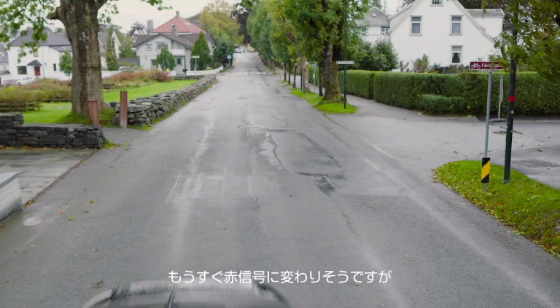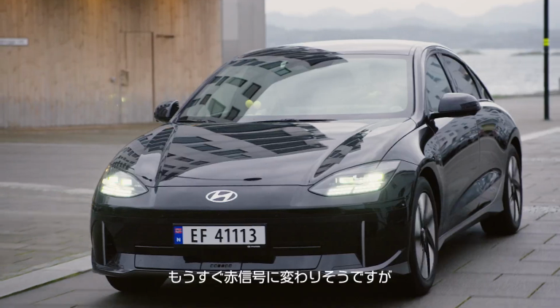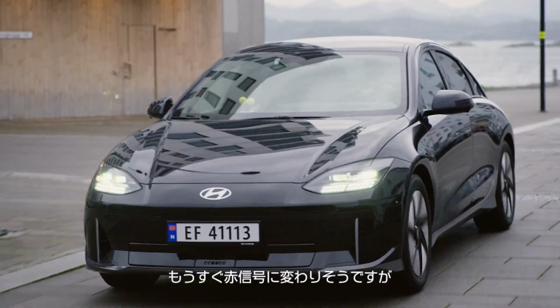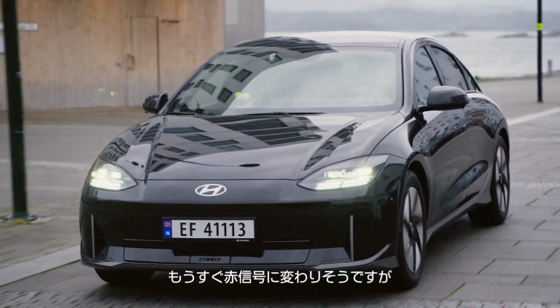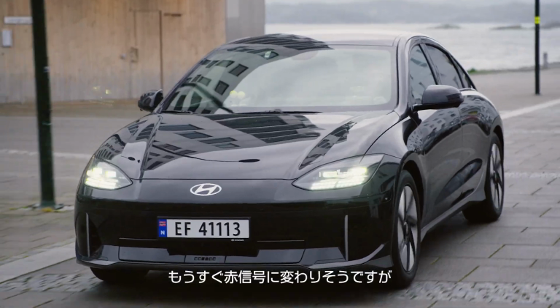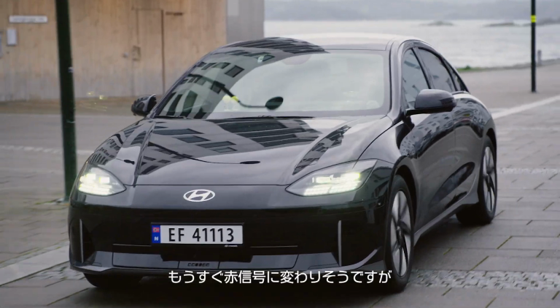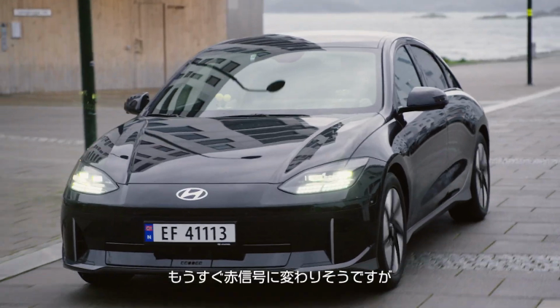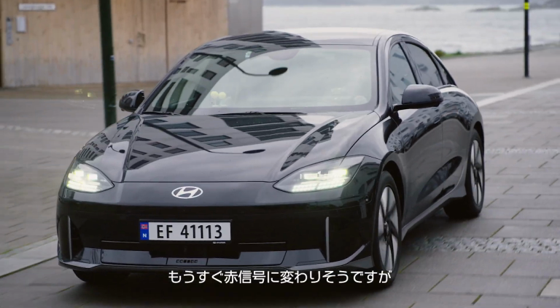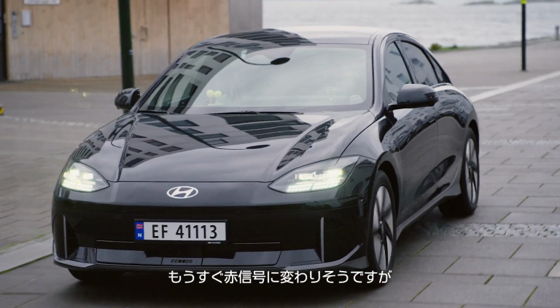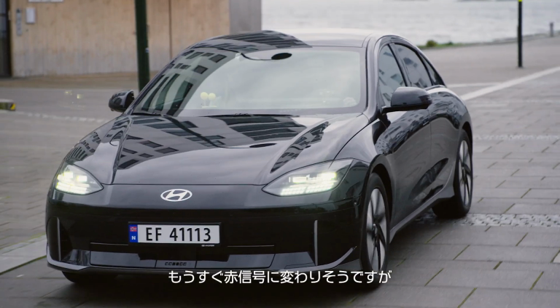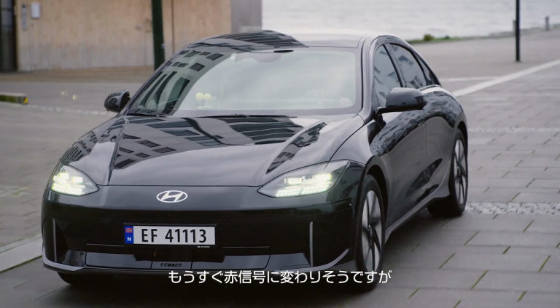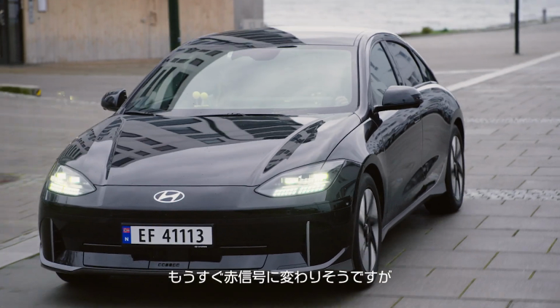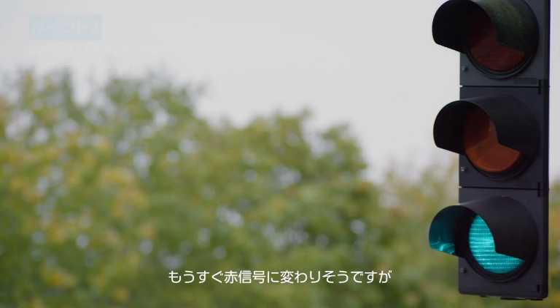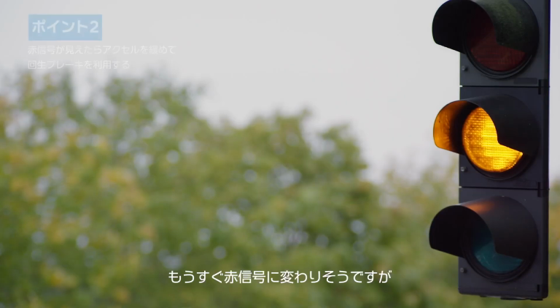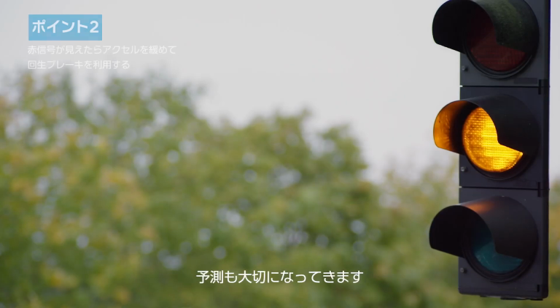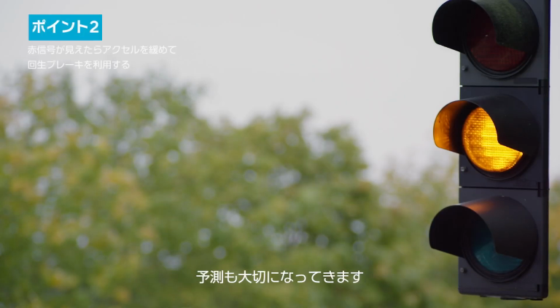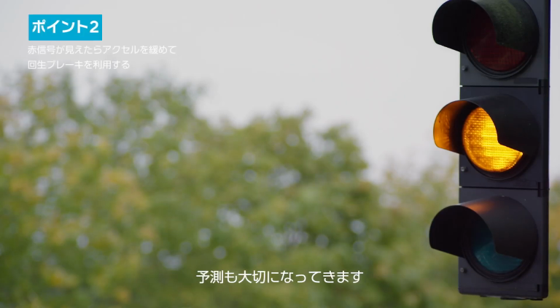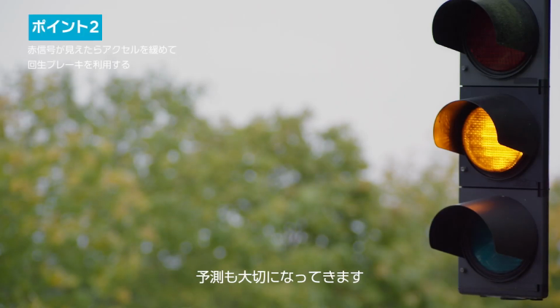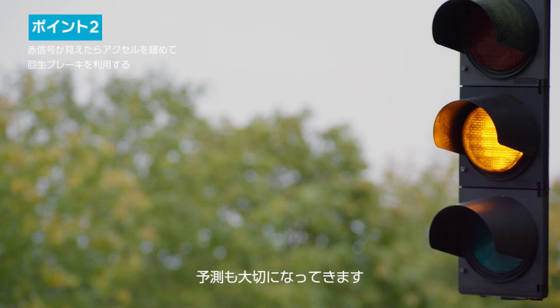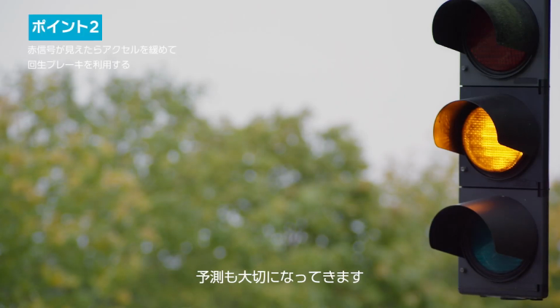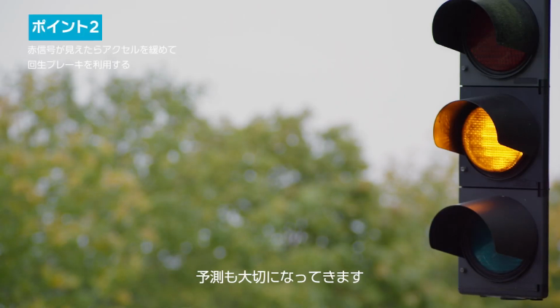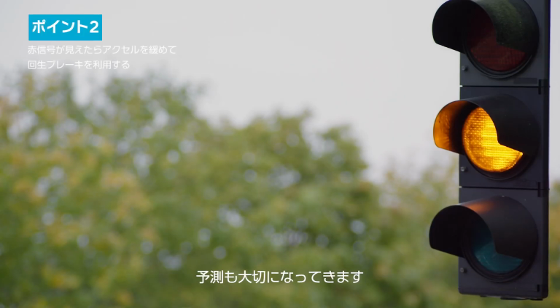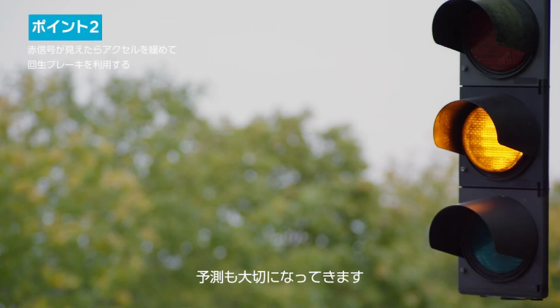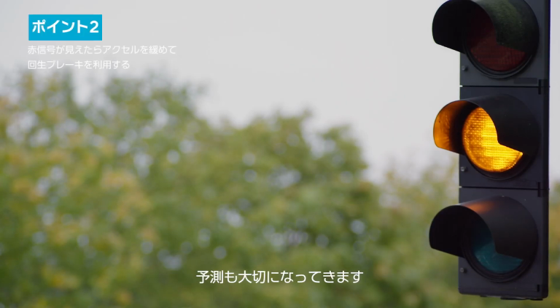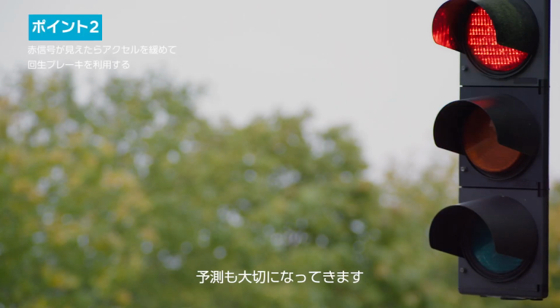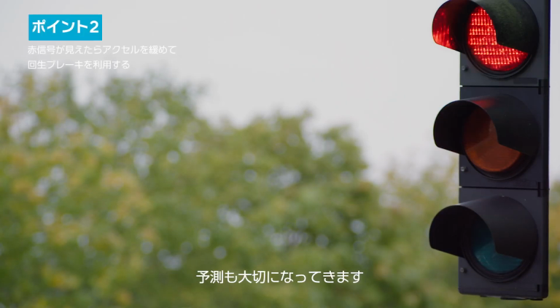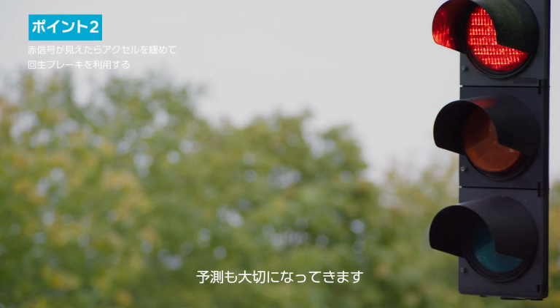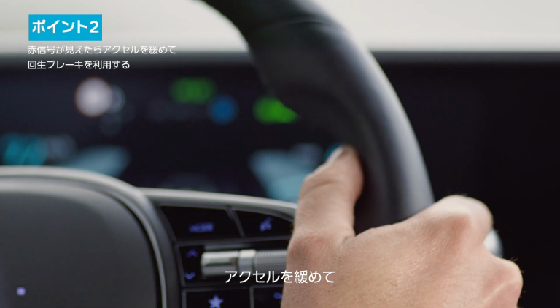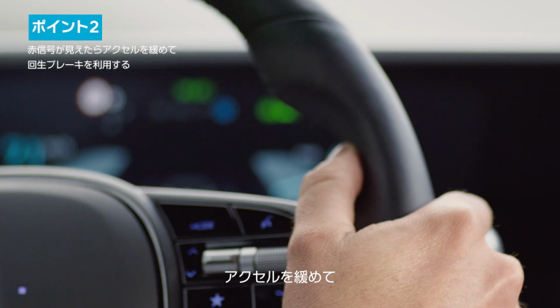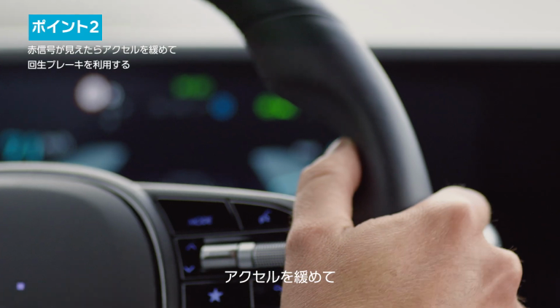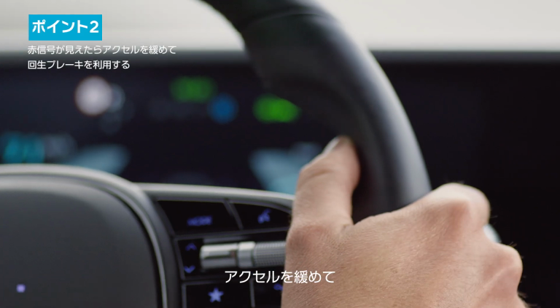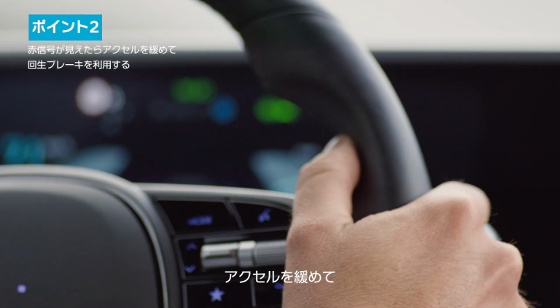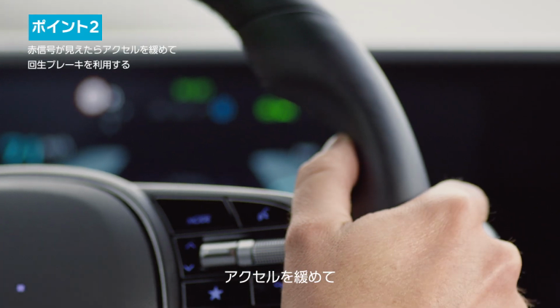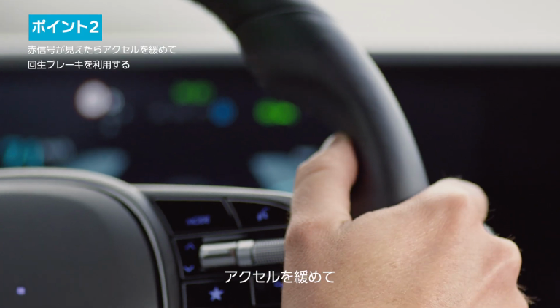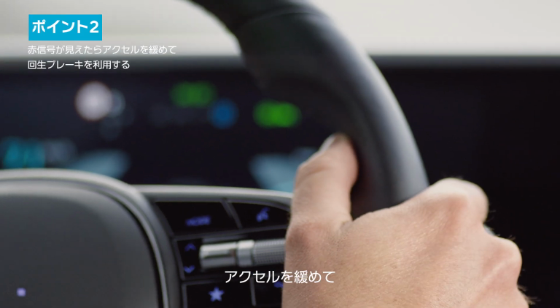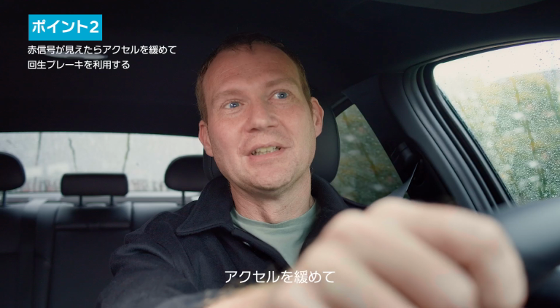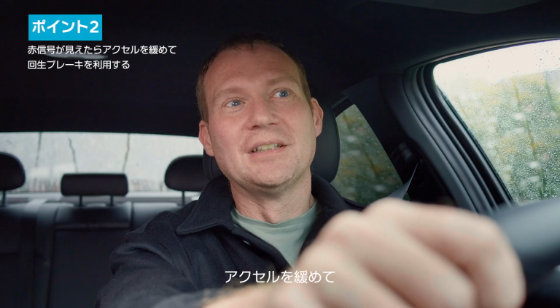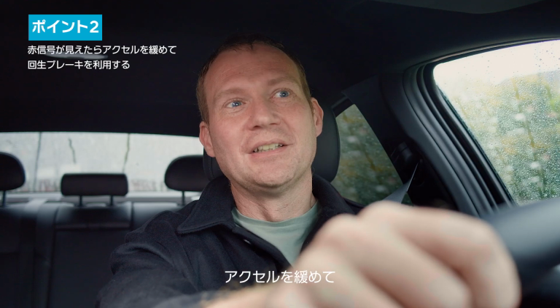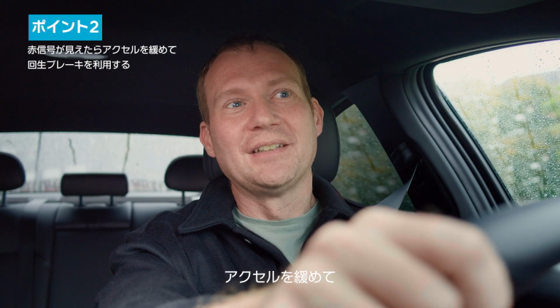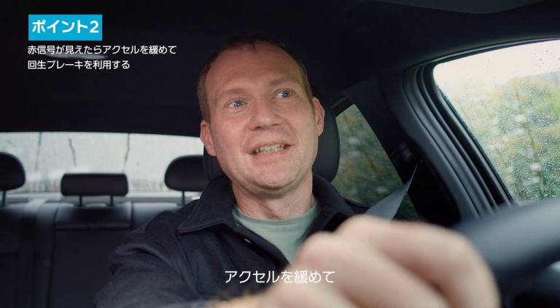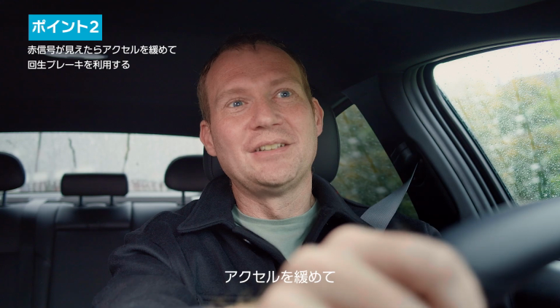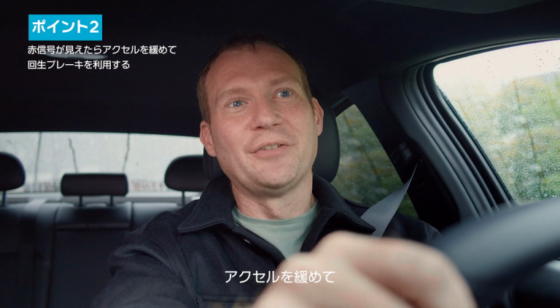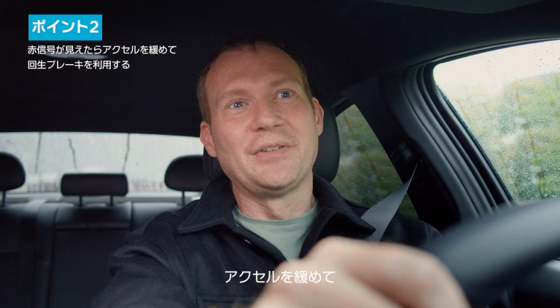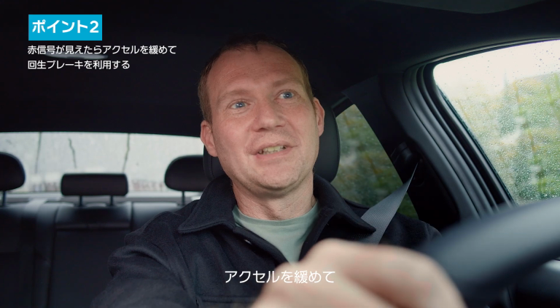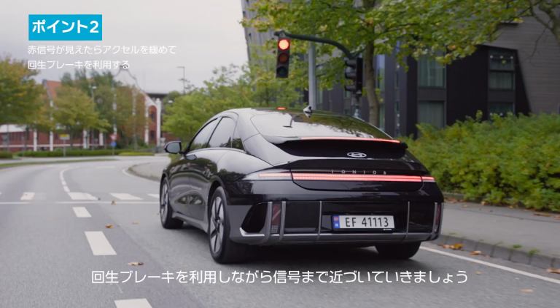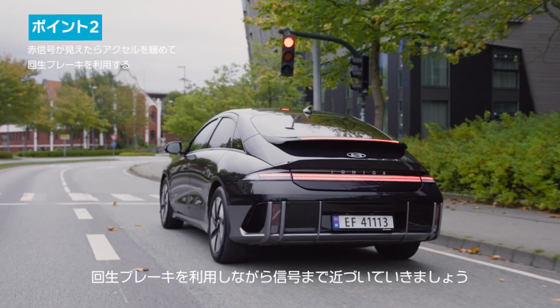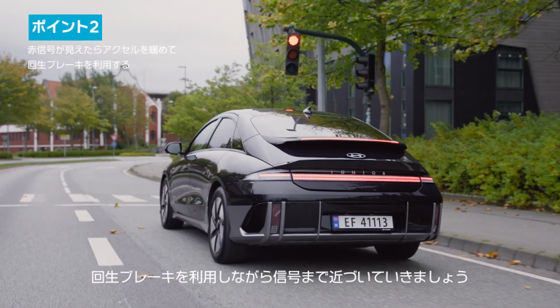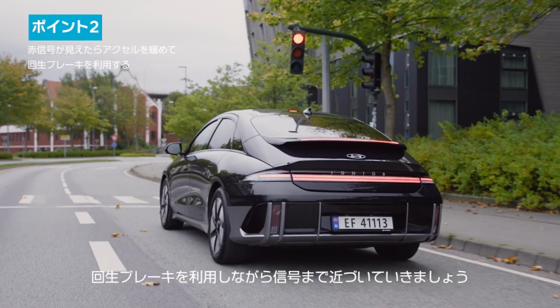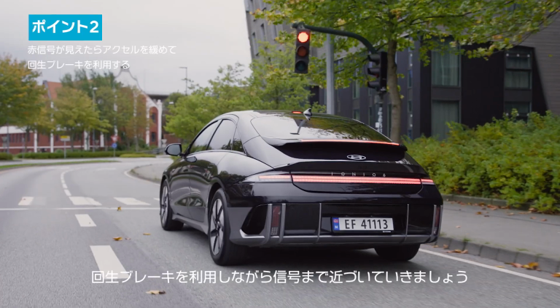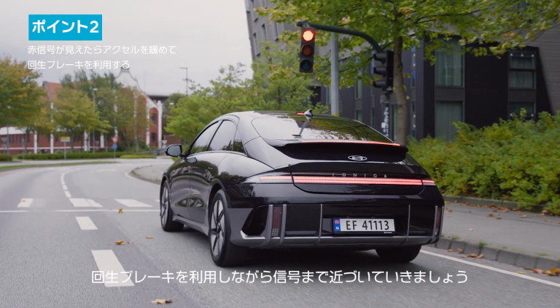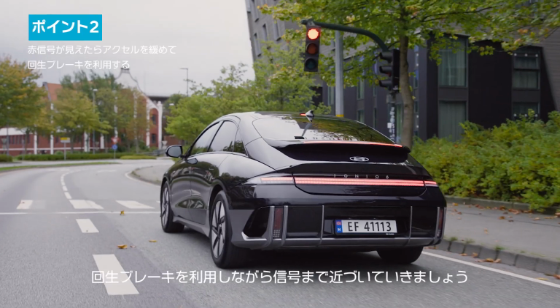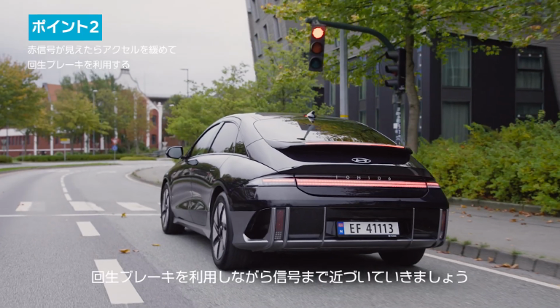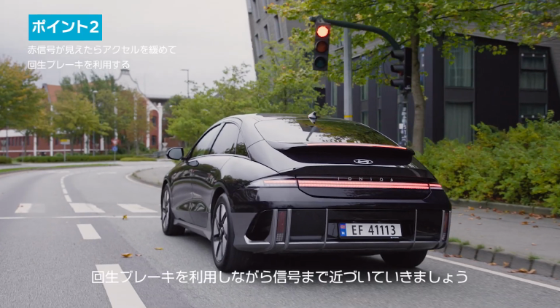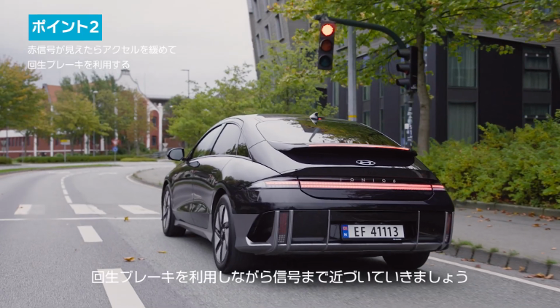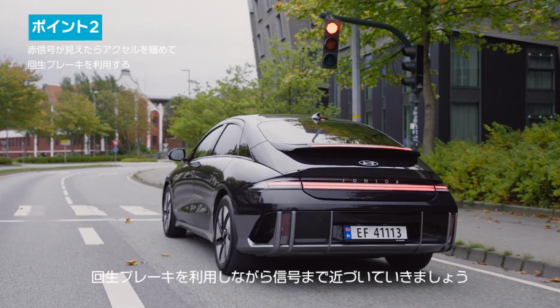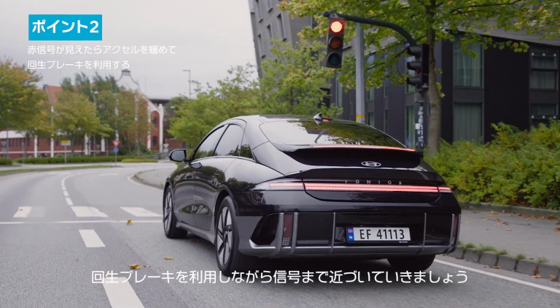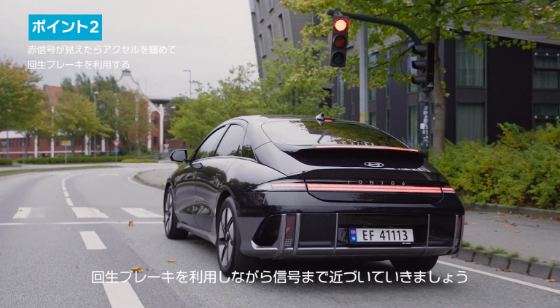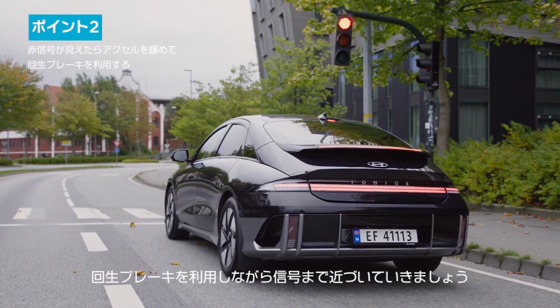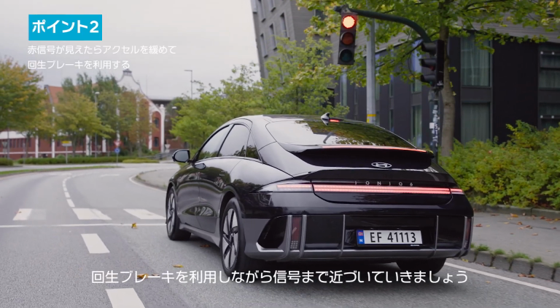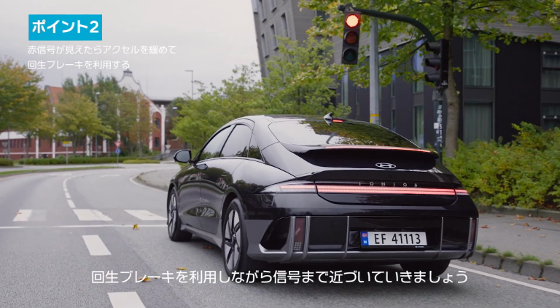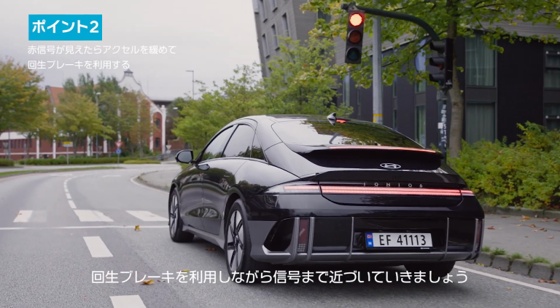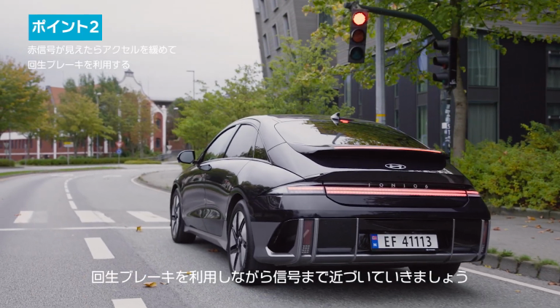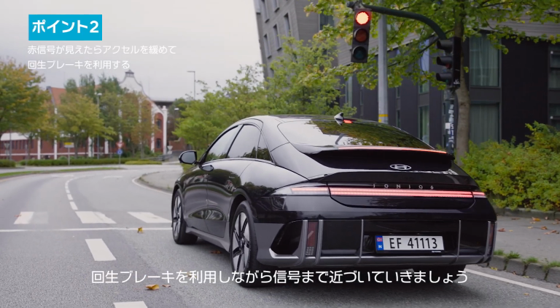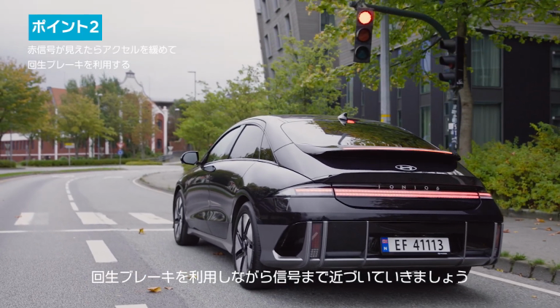Anticipation is crucial. As you can see we're coming up to a red light, so the idea is to ease off the accelerator and use regenerative coasting up to the lights.